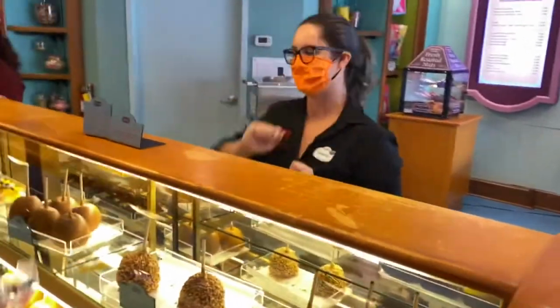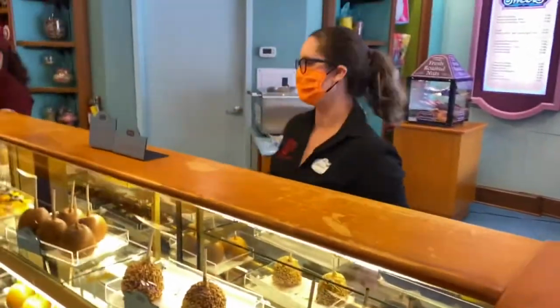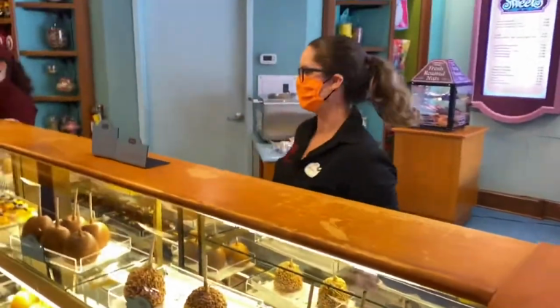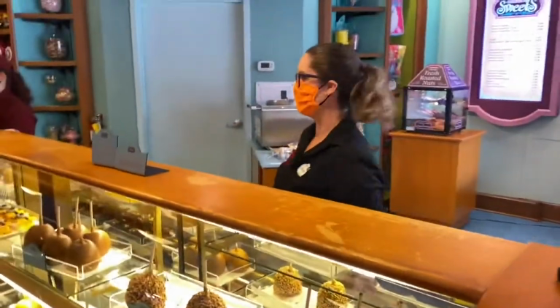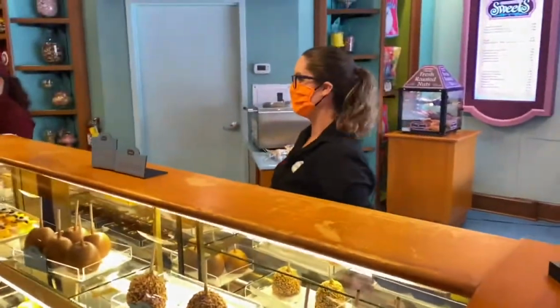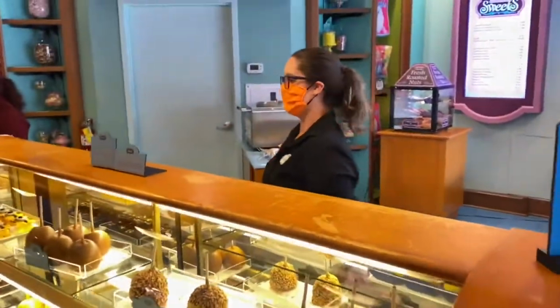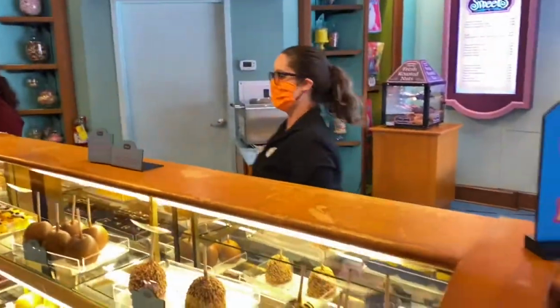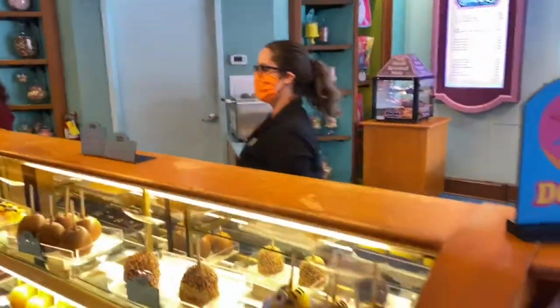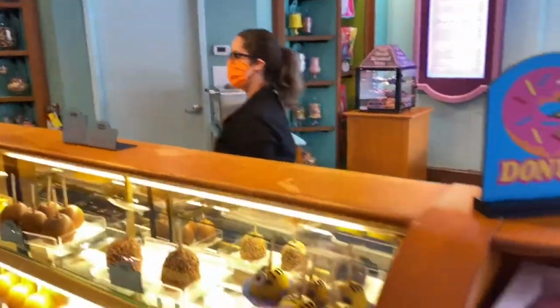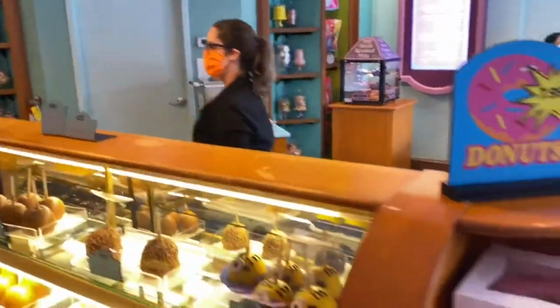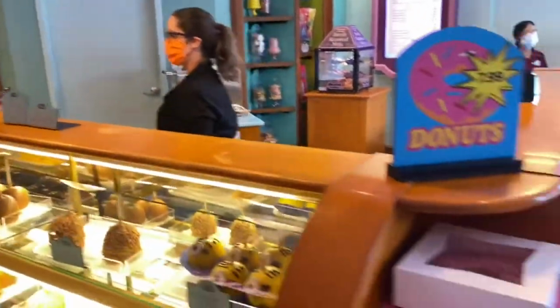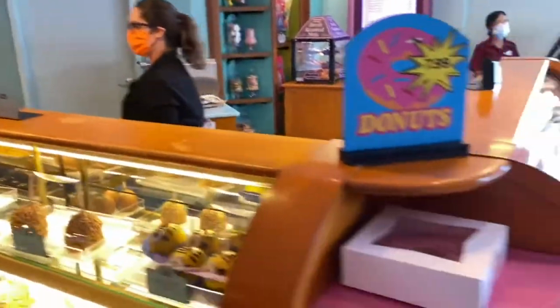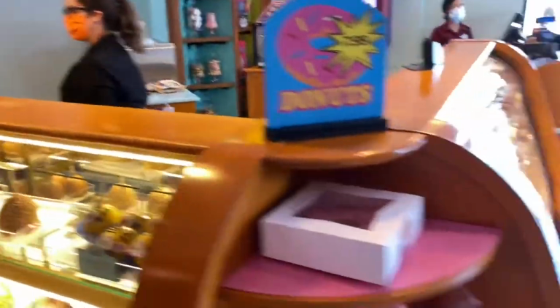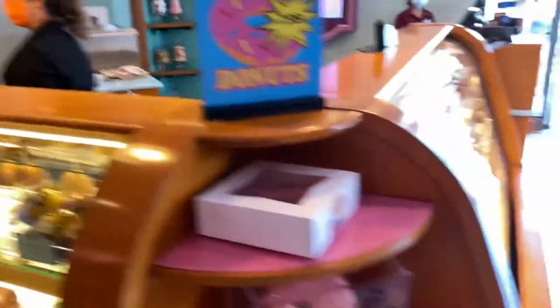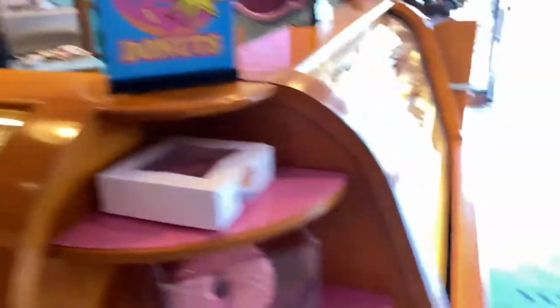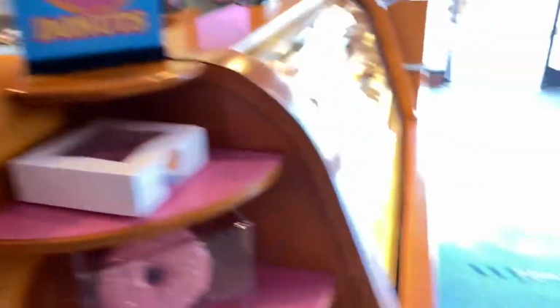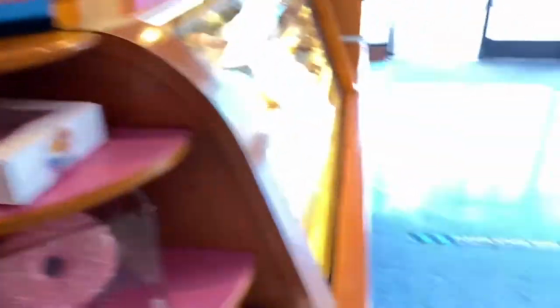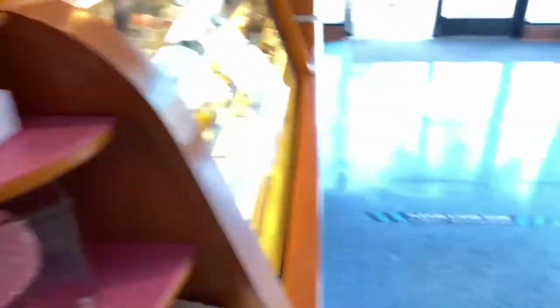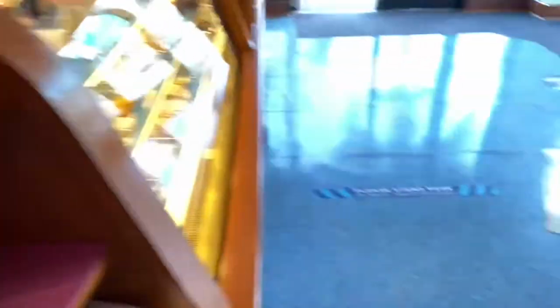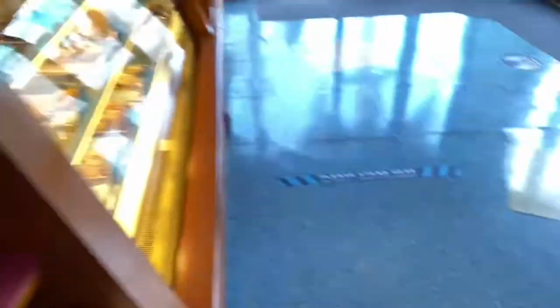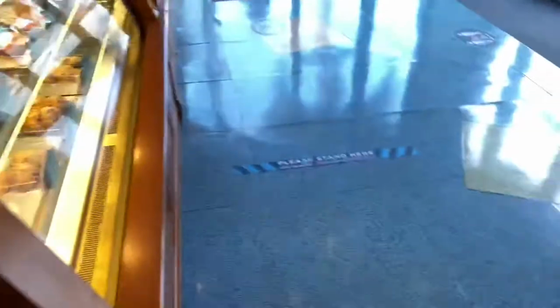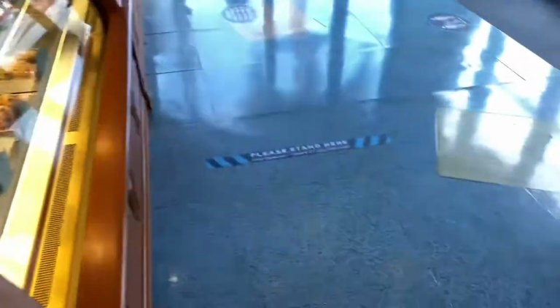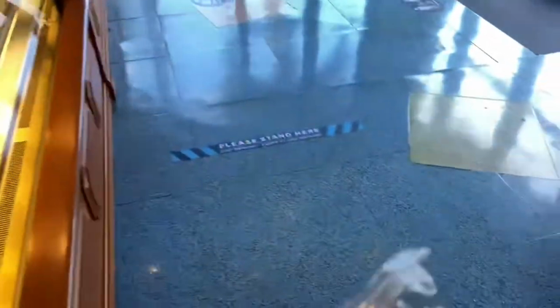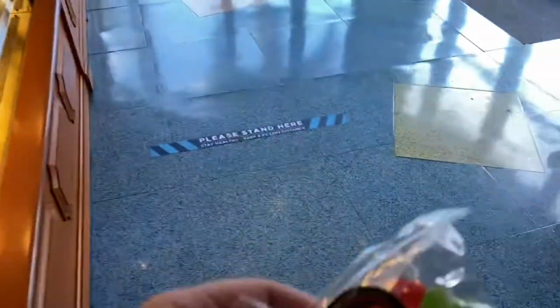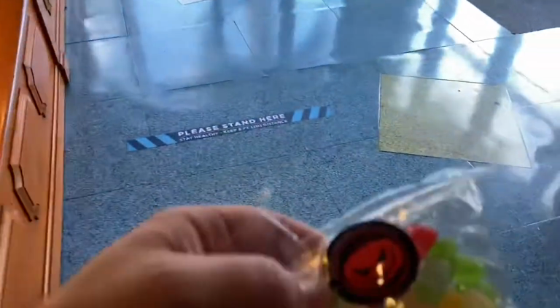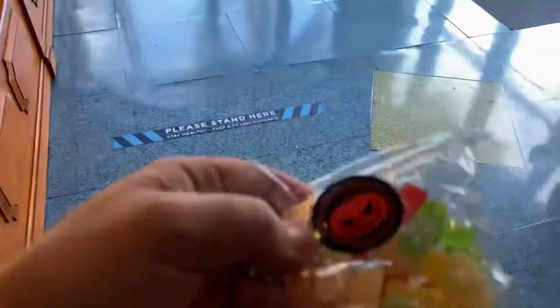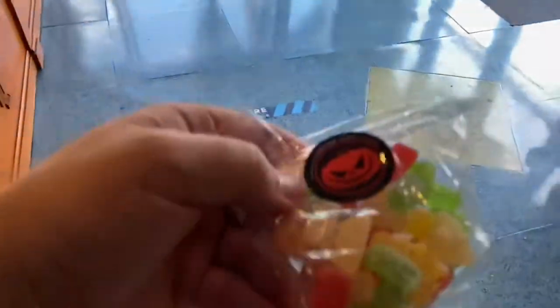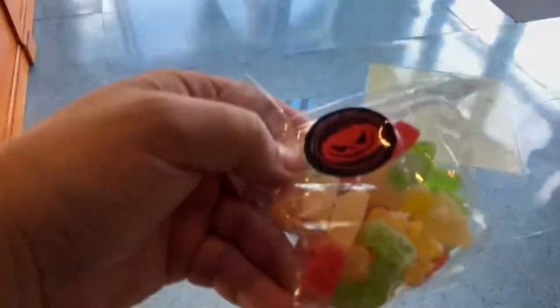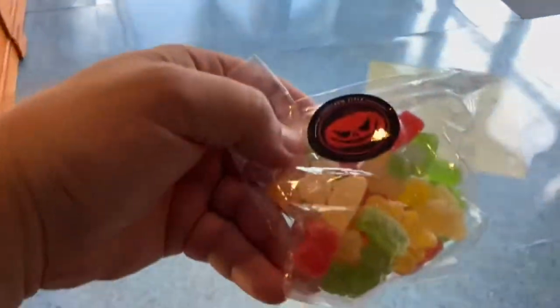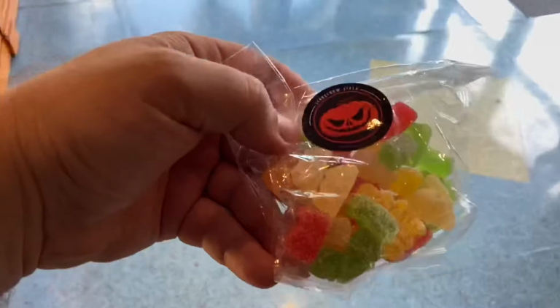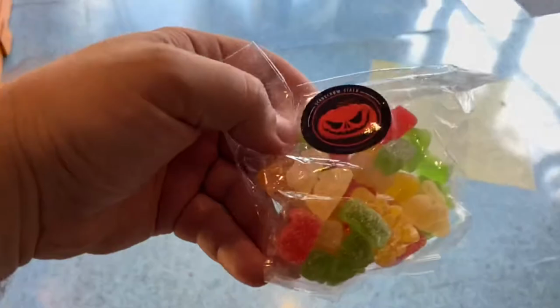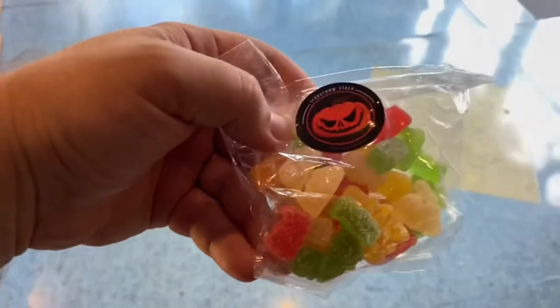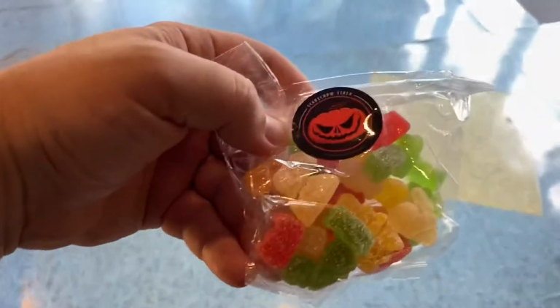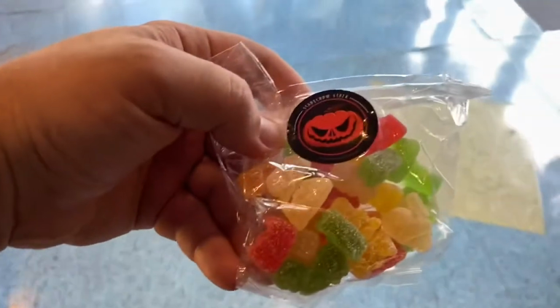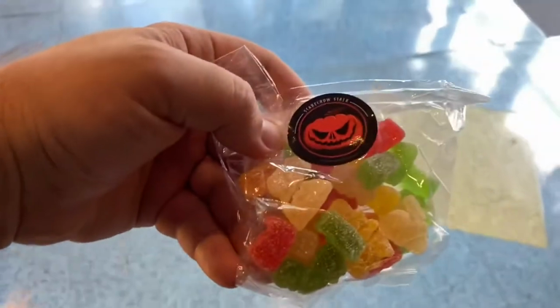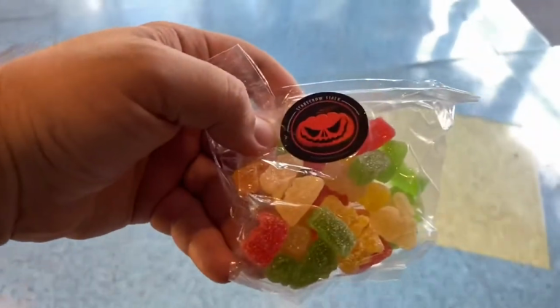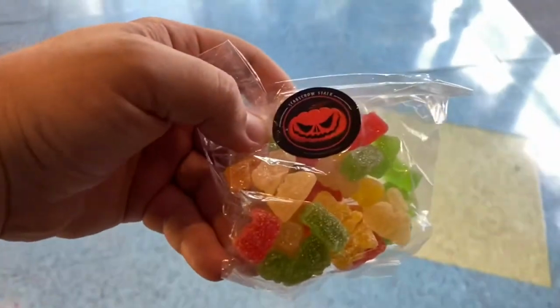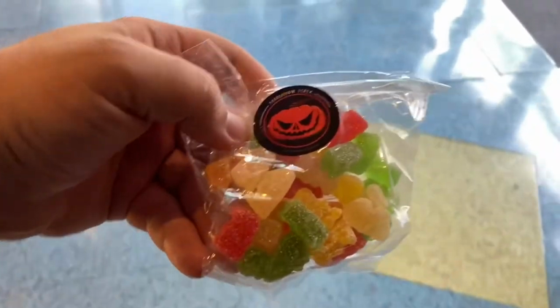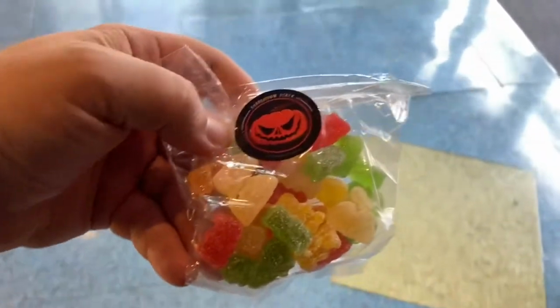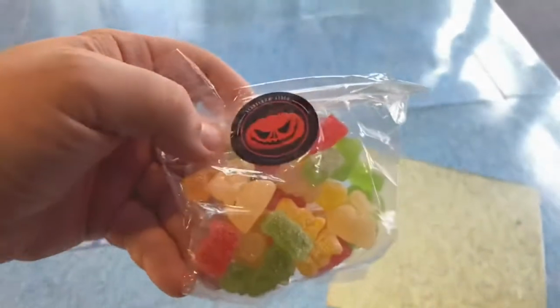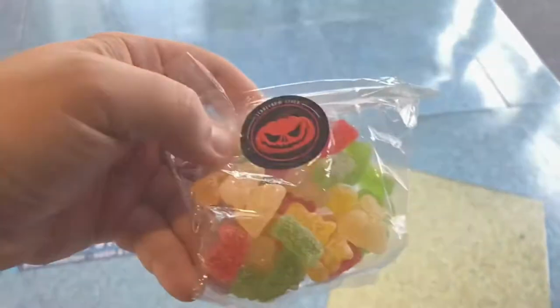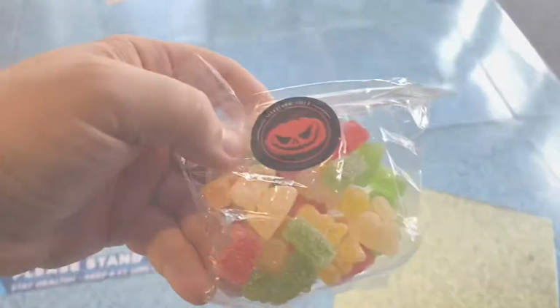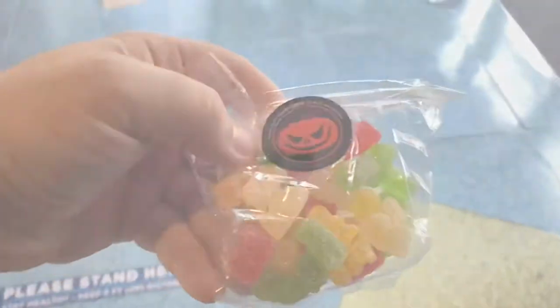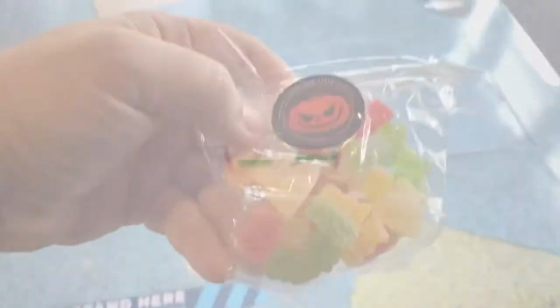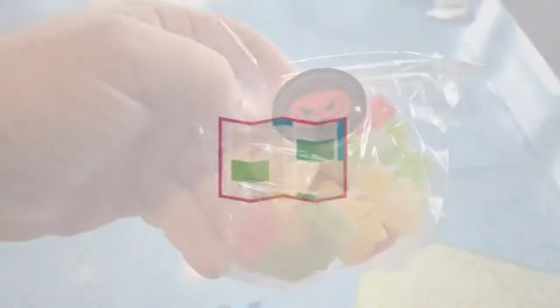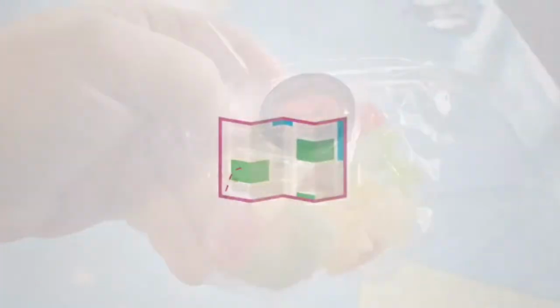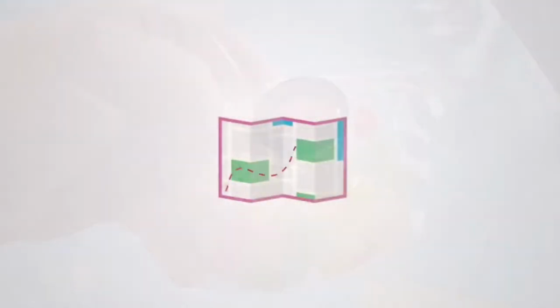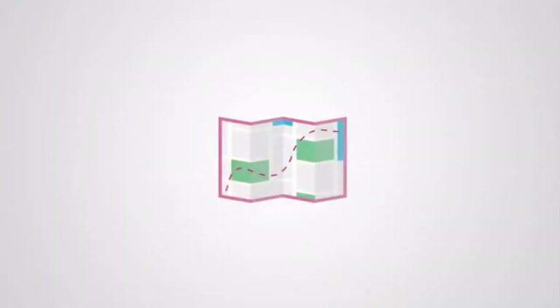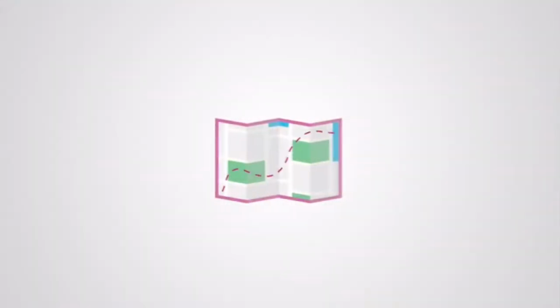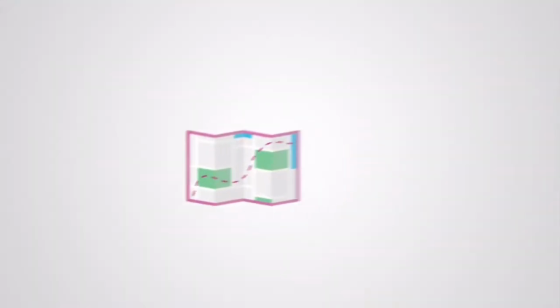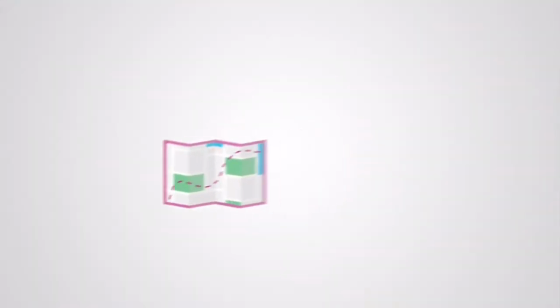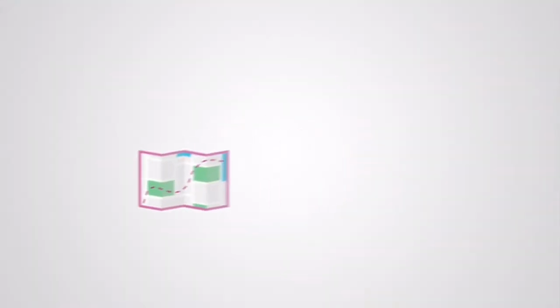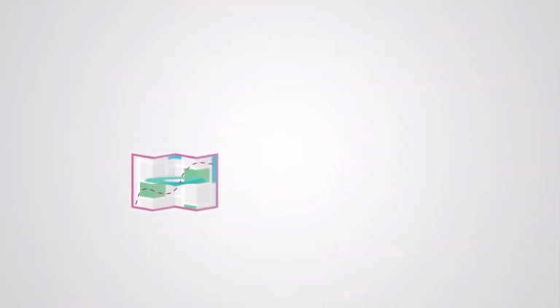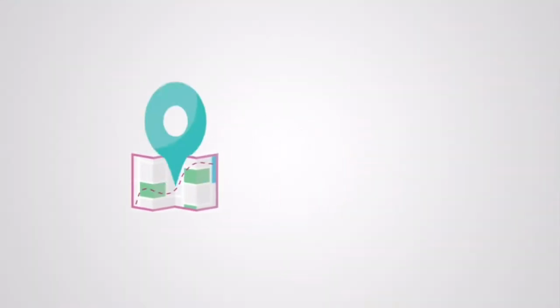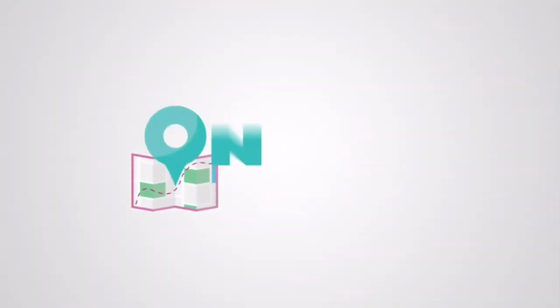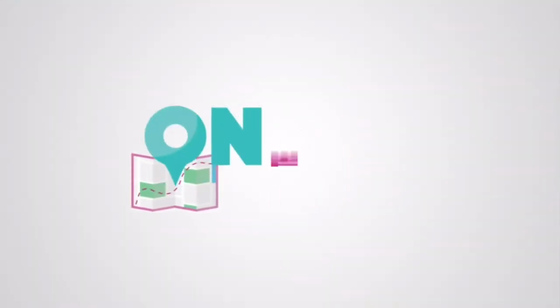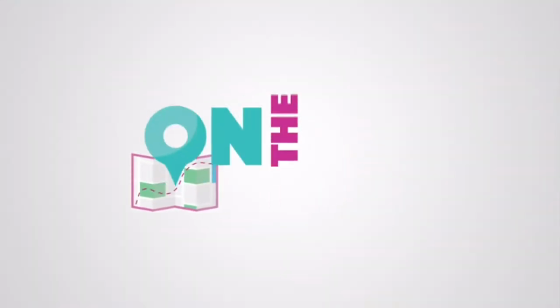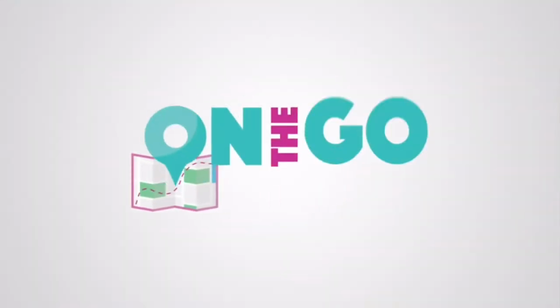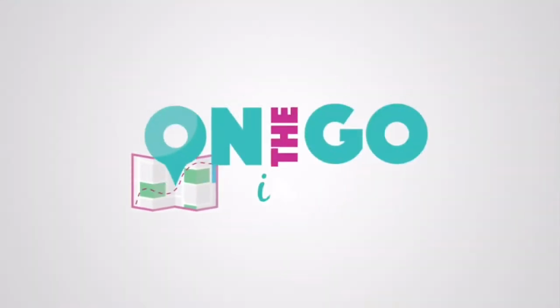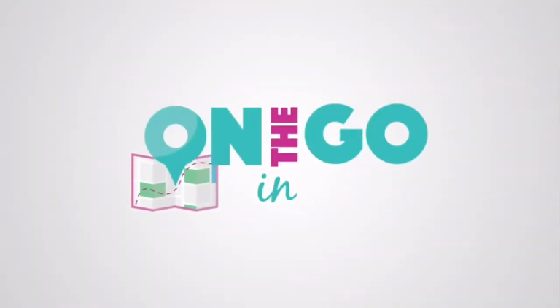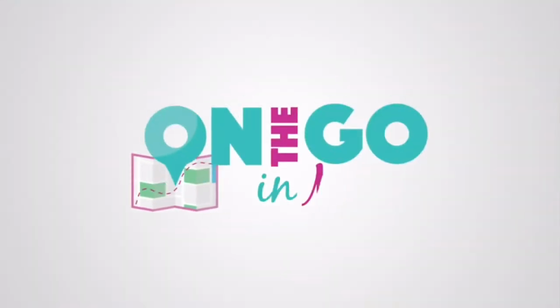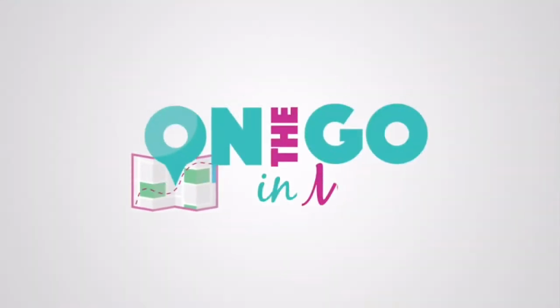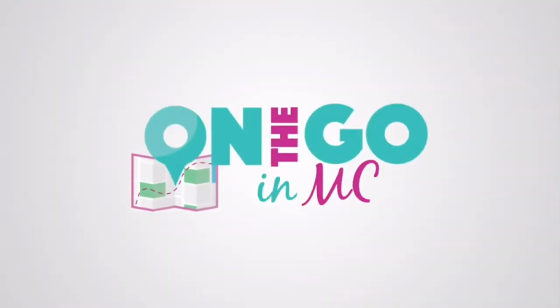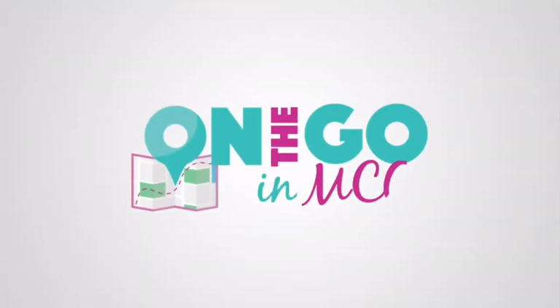You can find more information about all of the Halloween activities around Orlando at OnTheGoInMCO.com. We'll see you real soon.